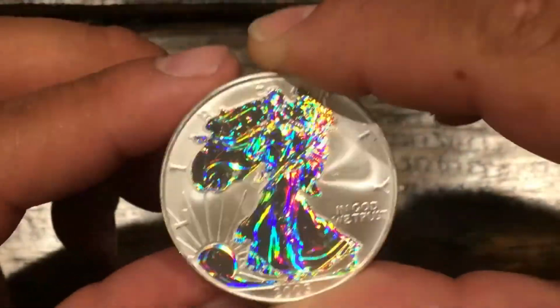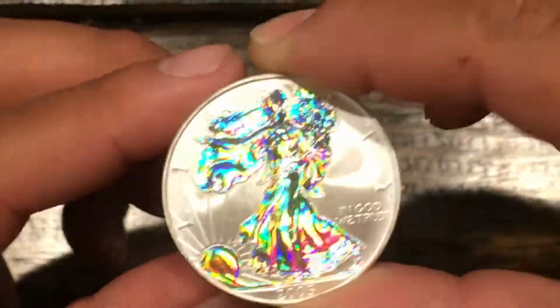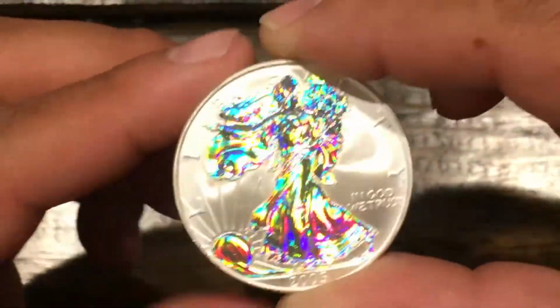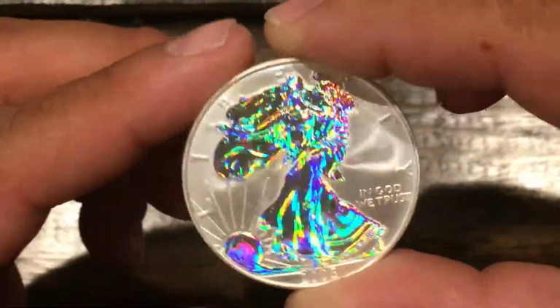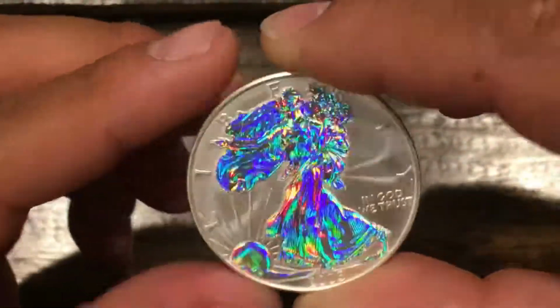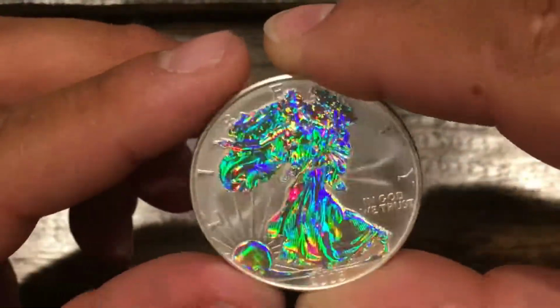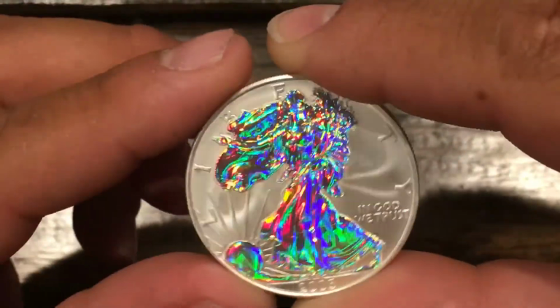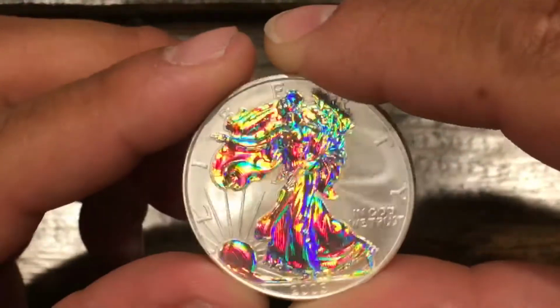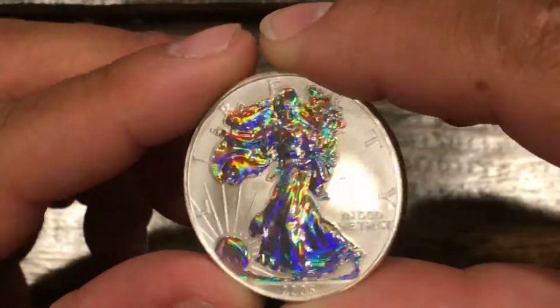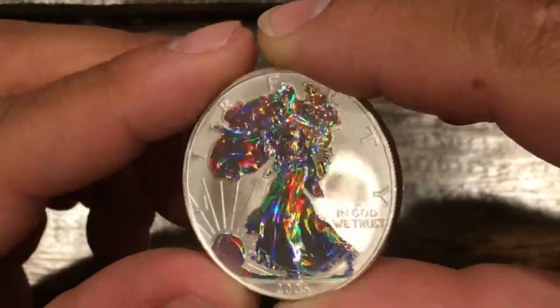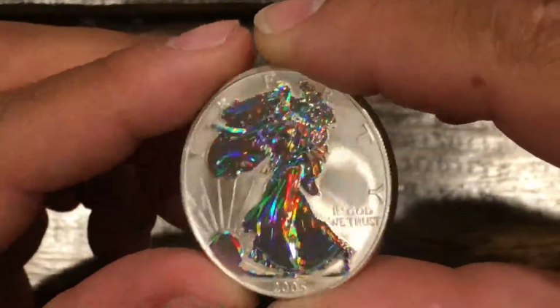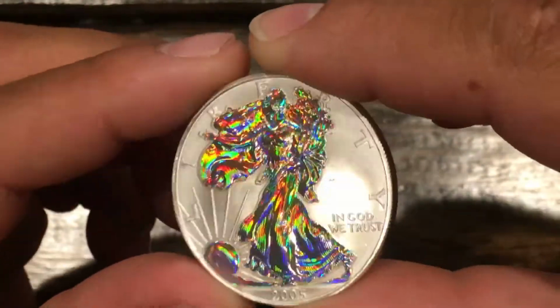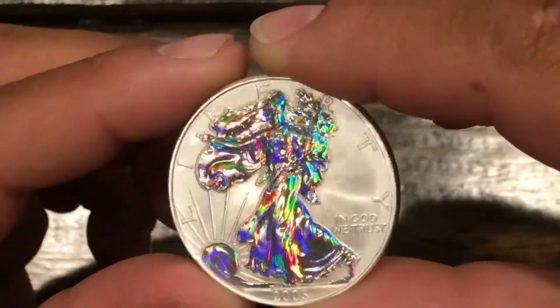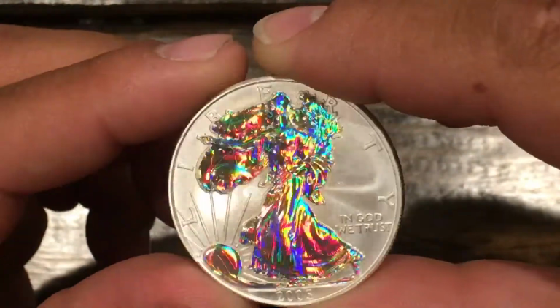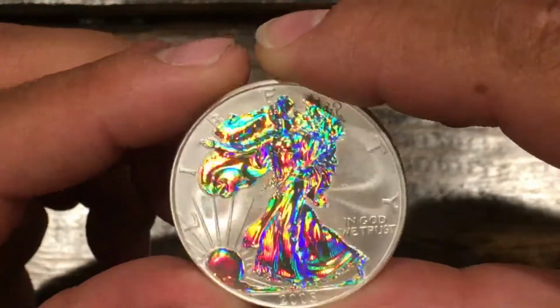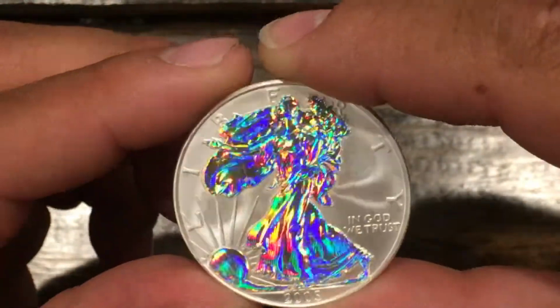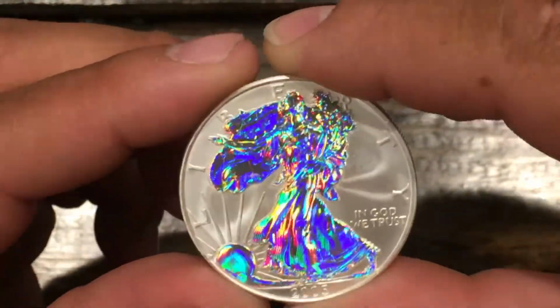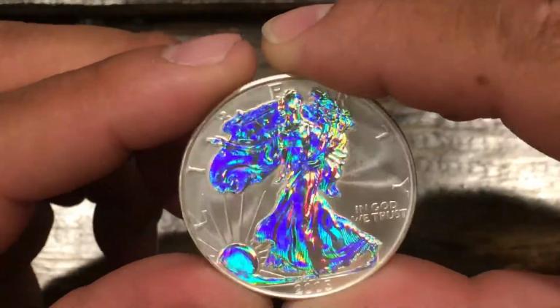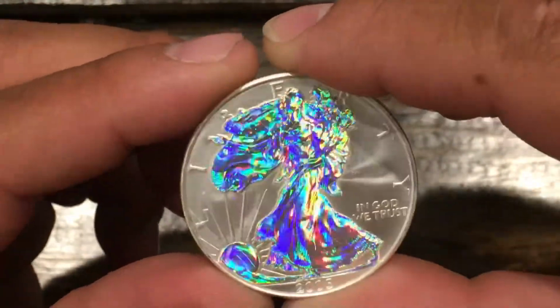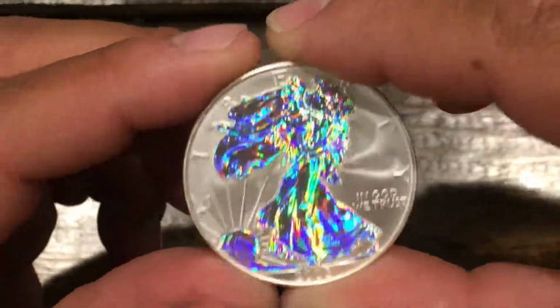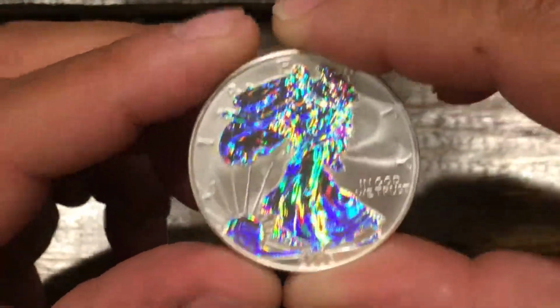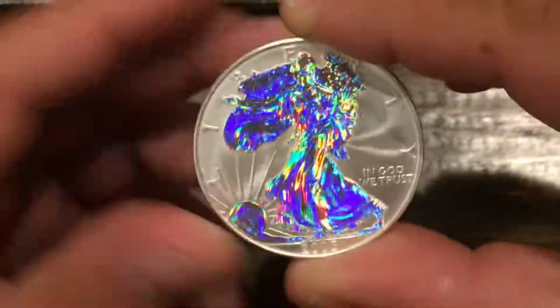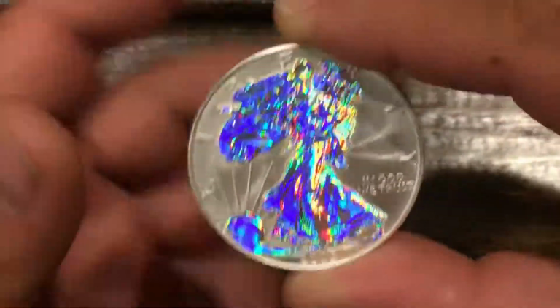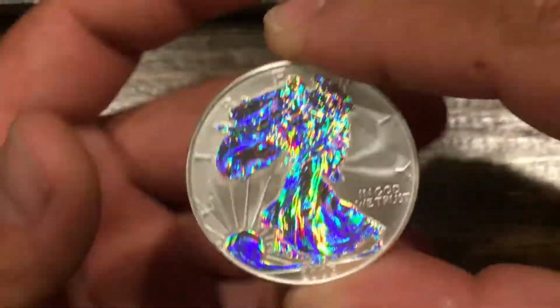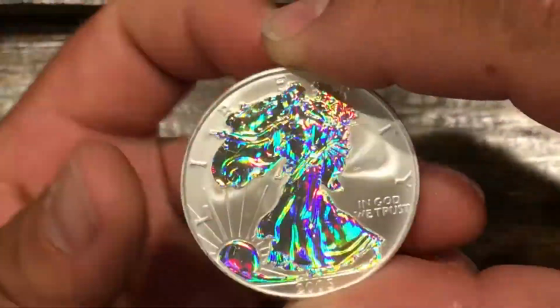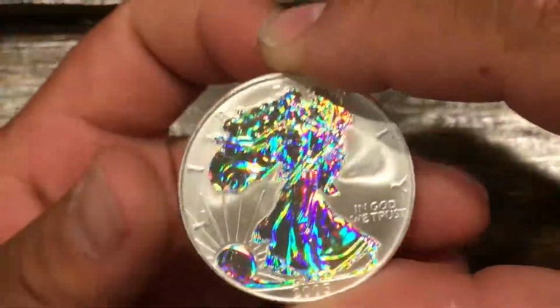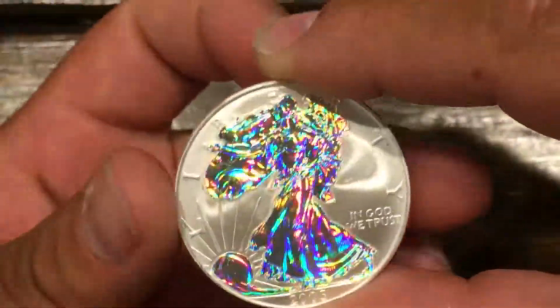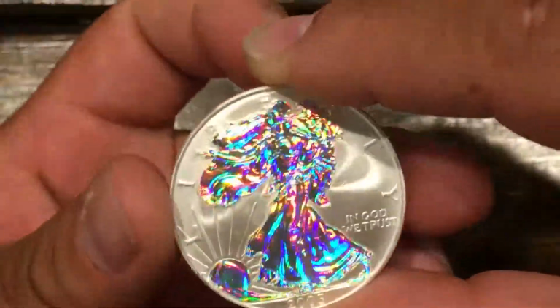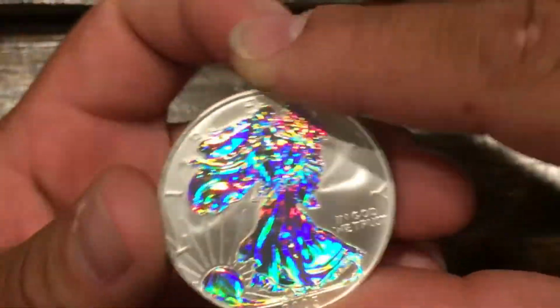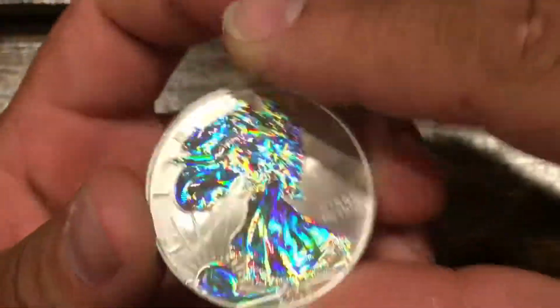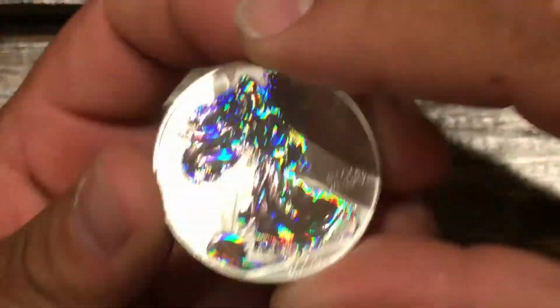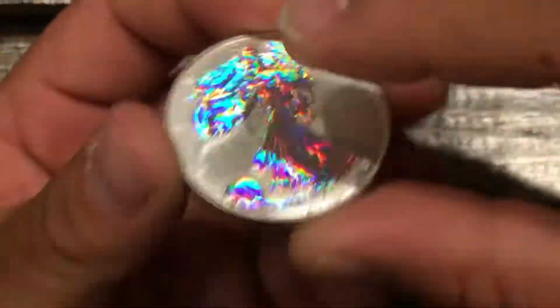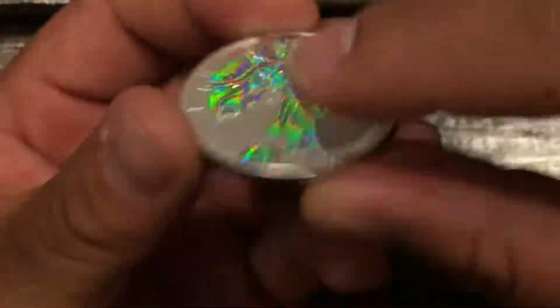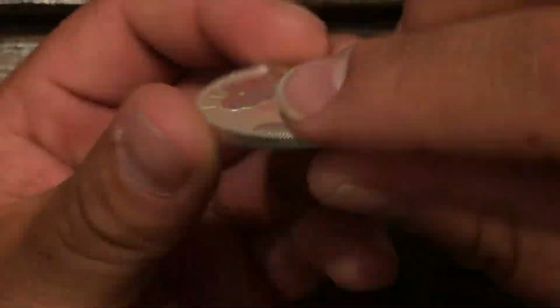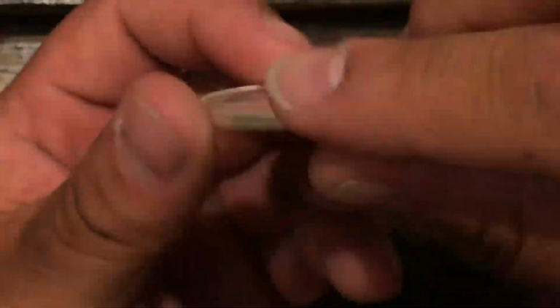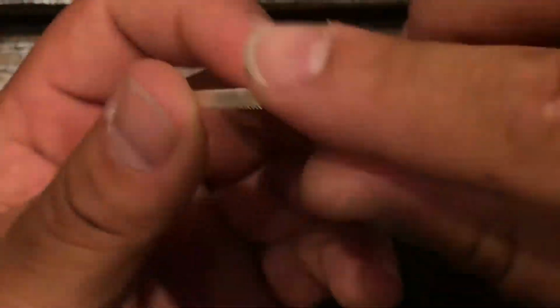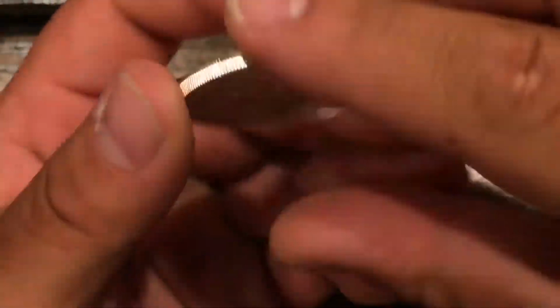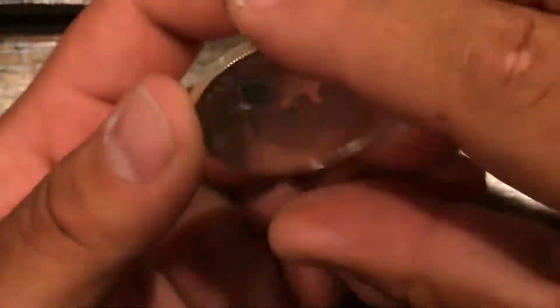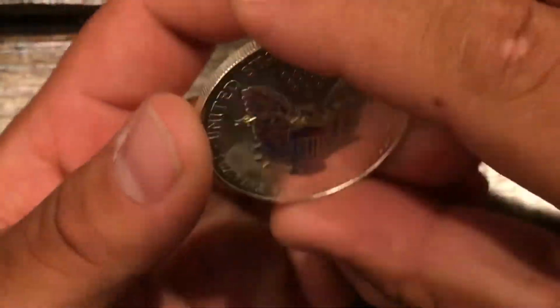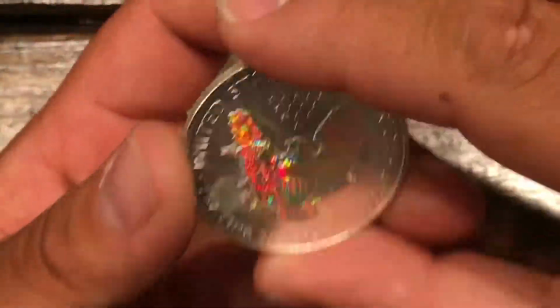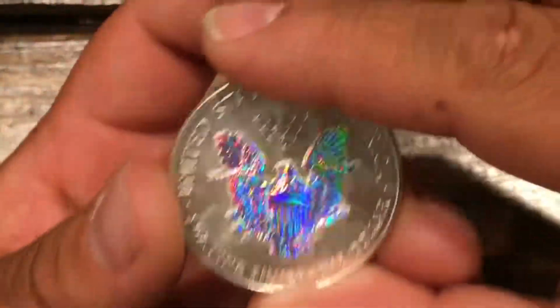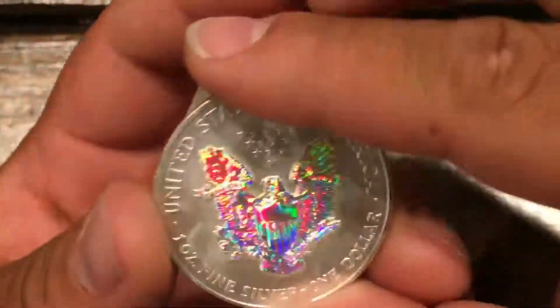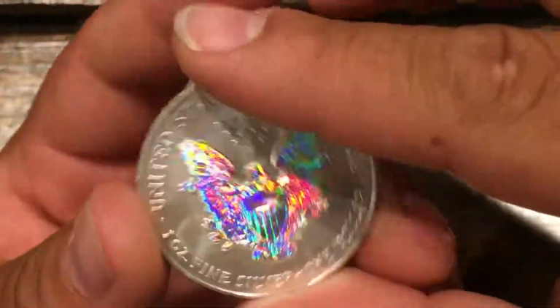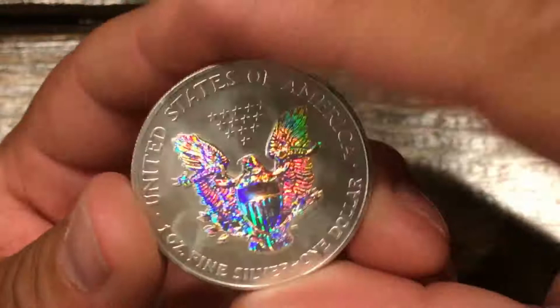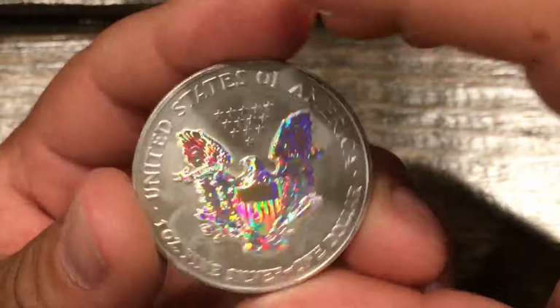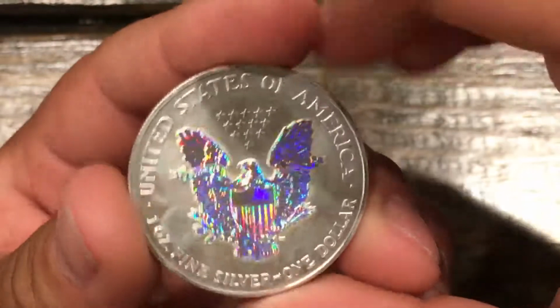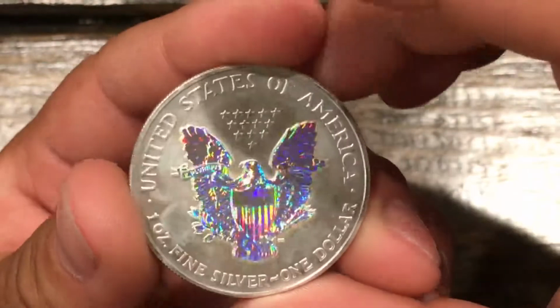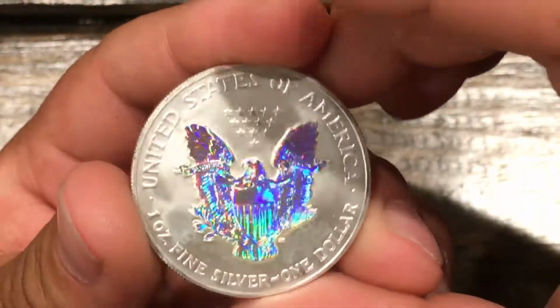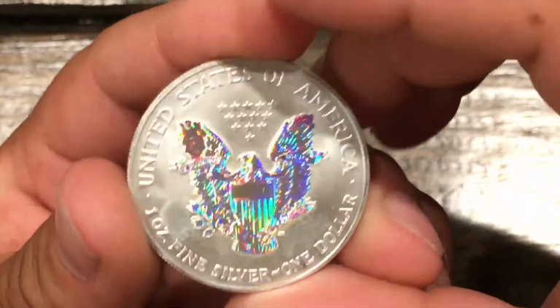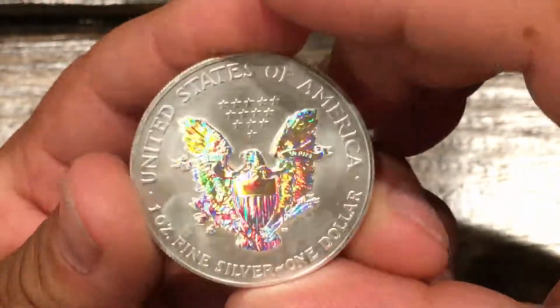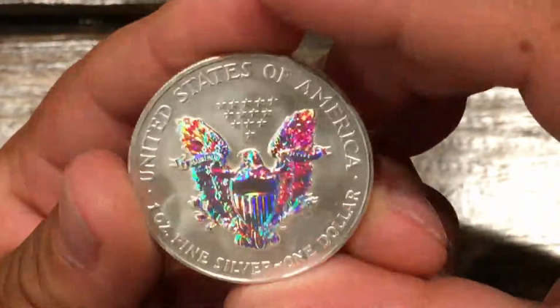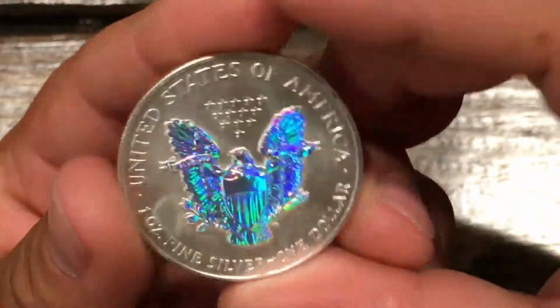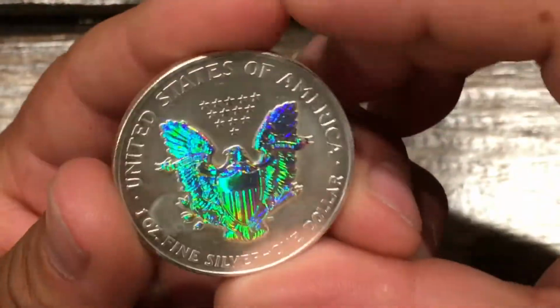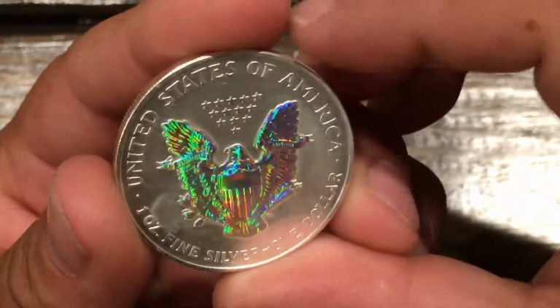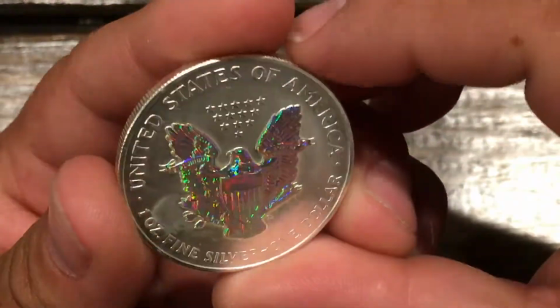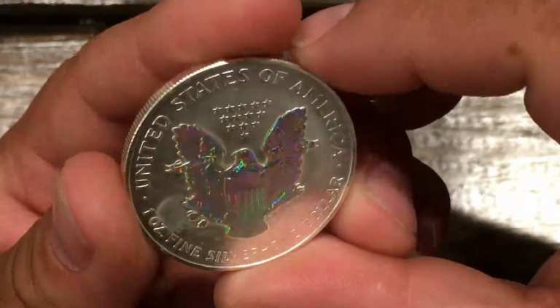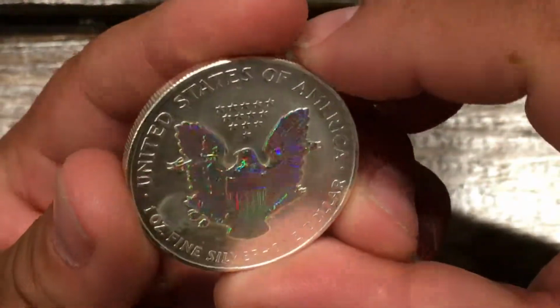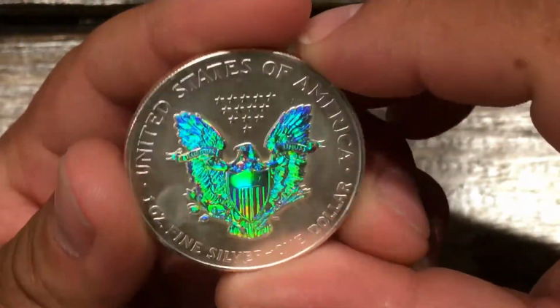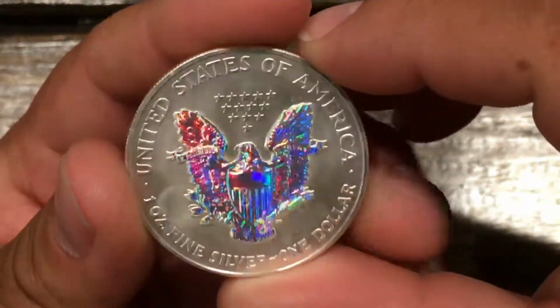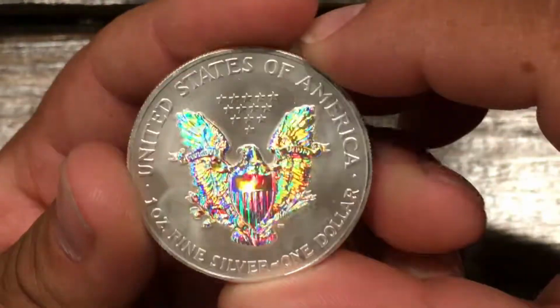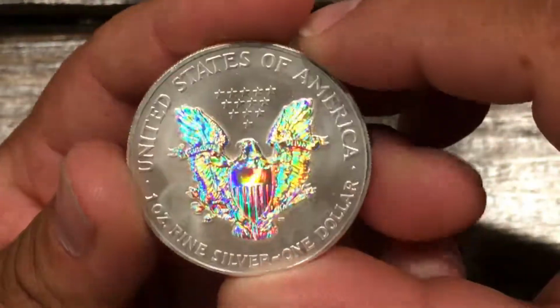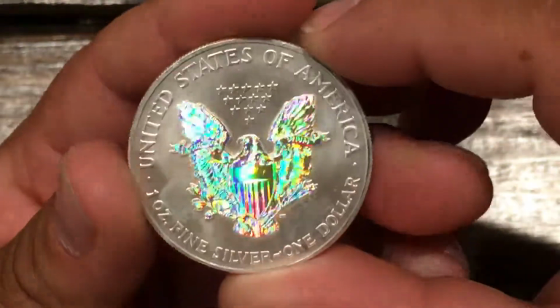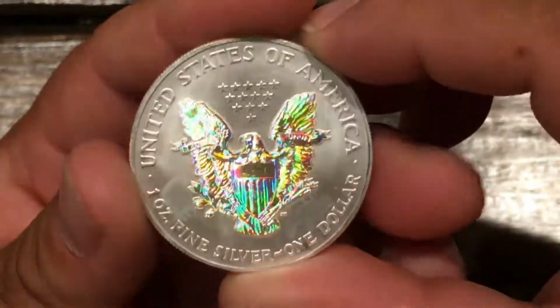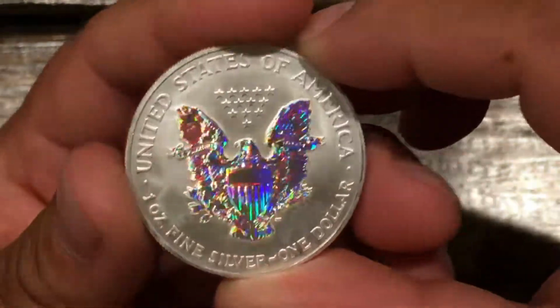Hope you'll enjoy it, and if you come across one, pick it up because it's definitely a beauty.